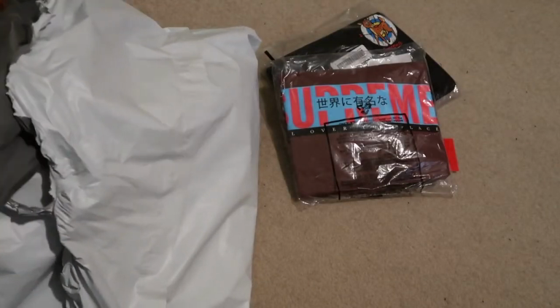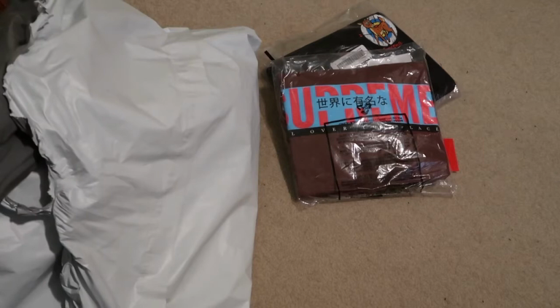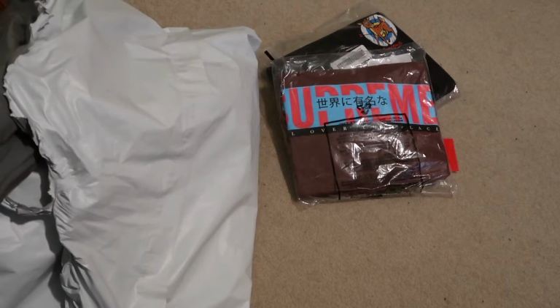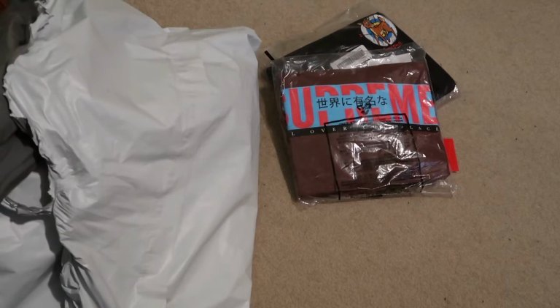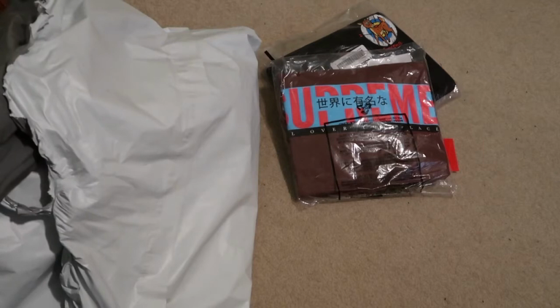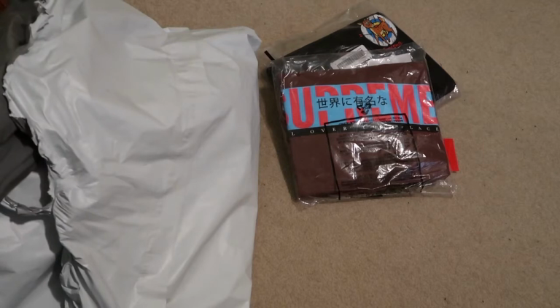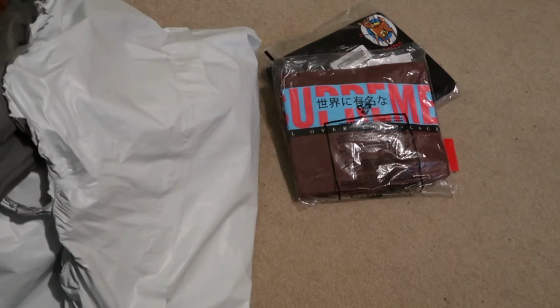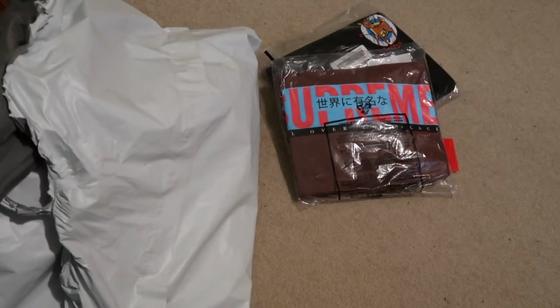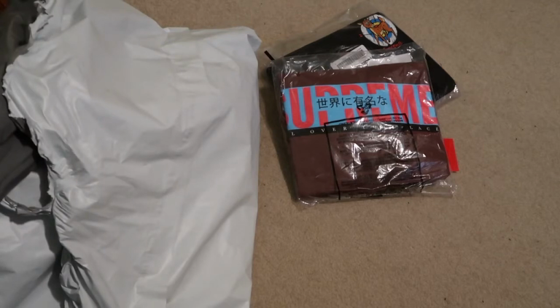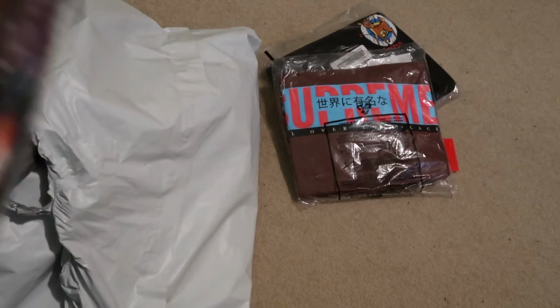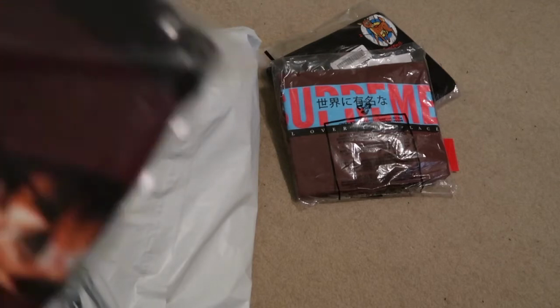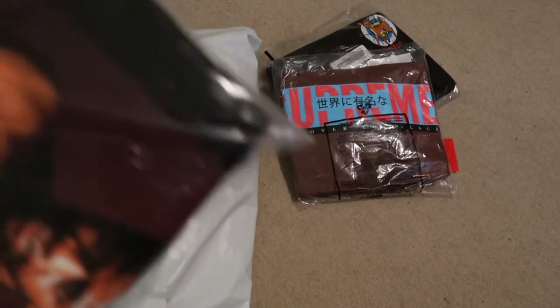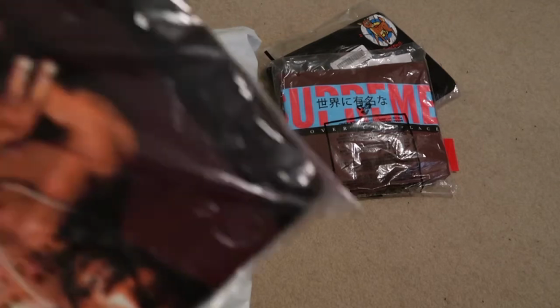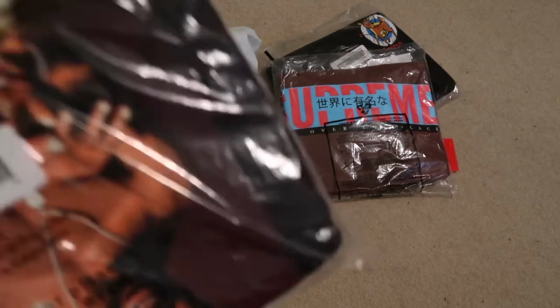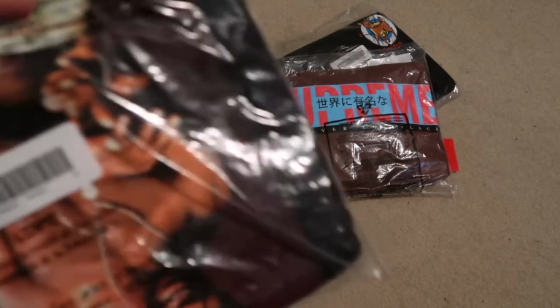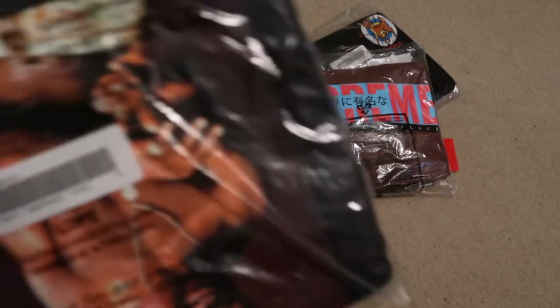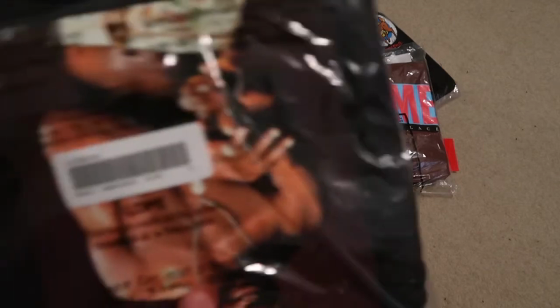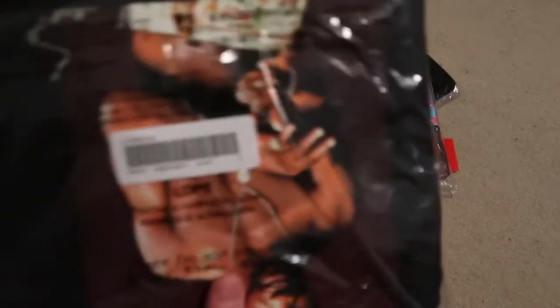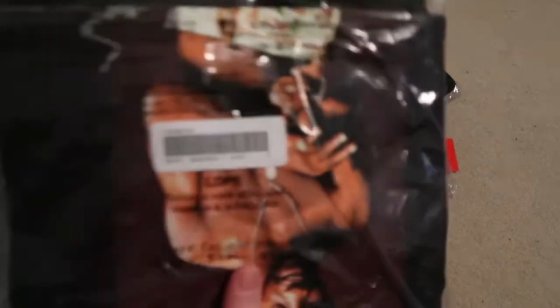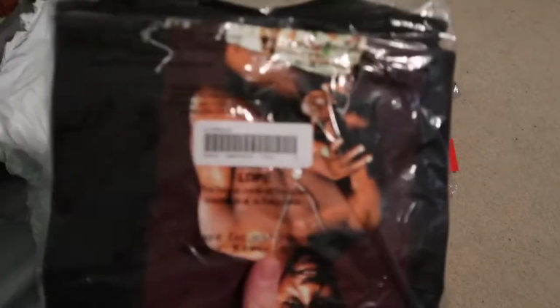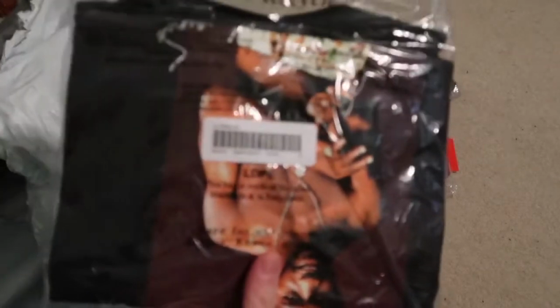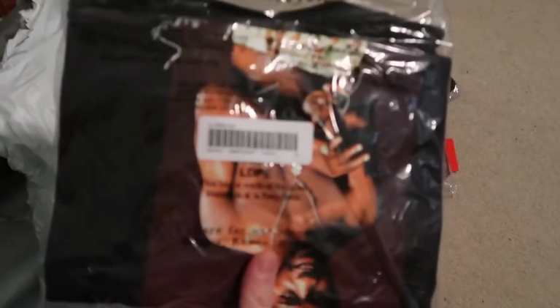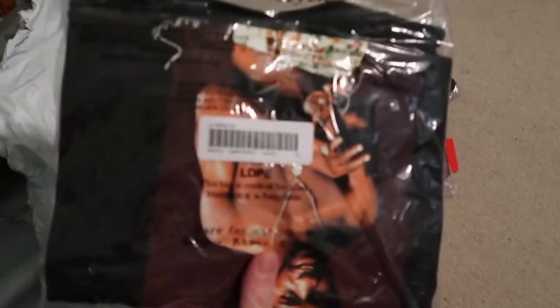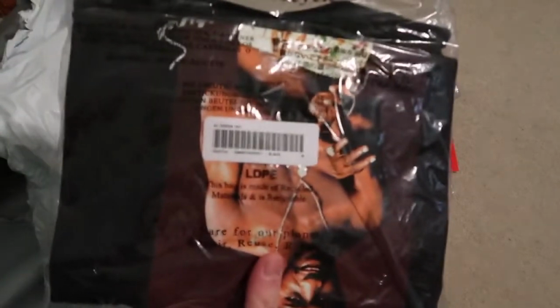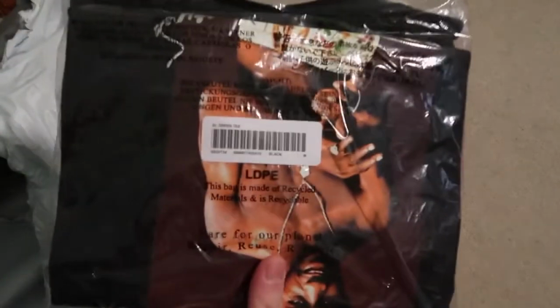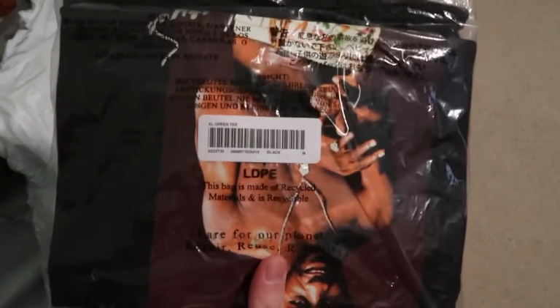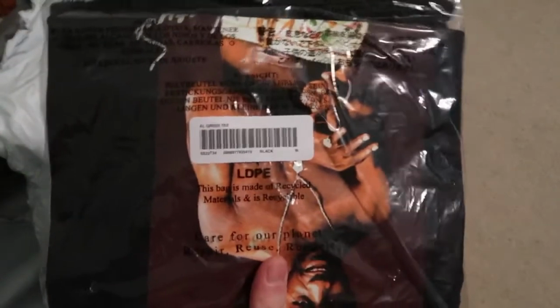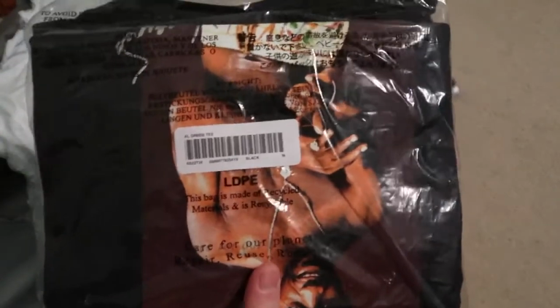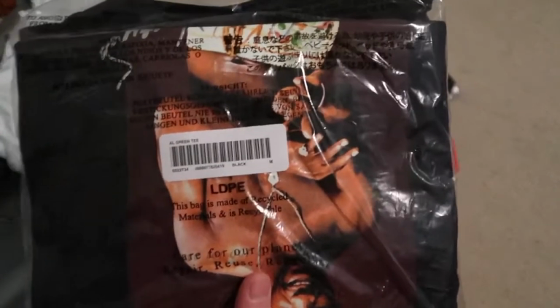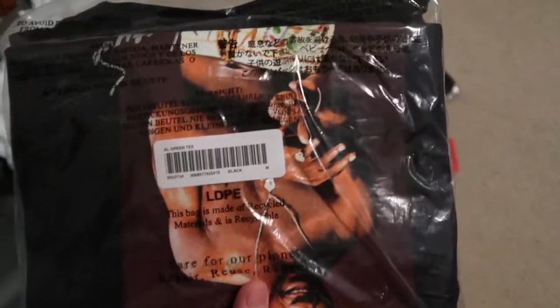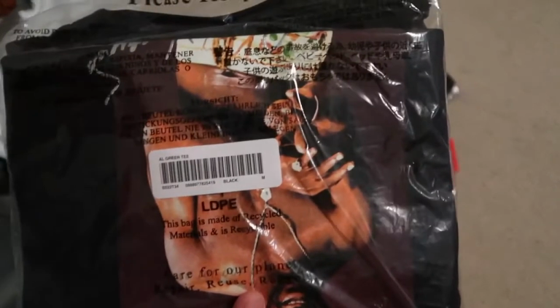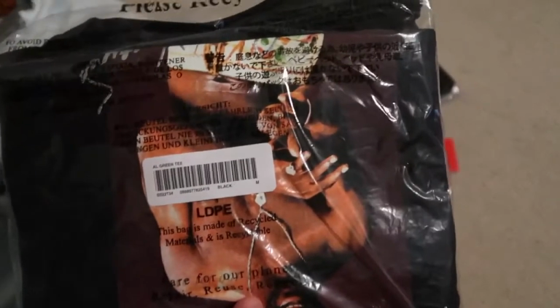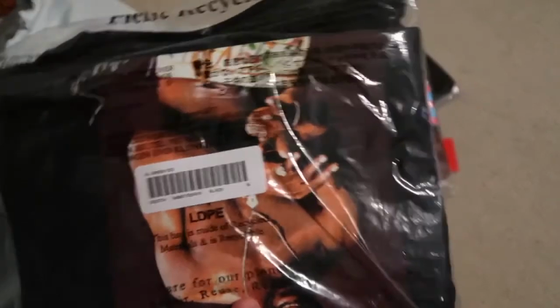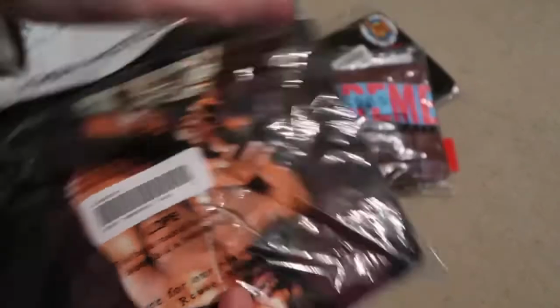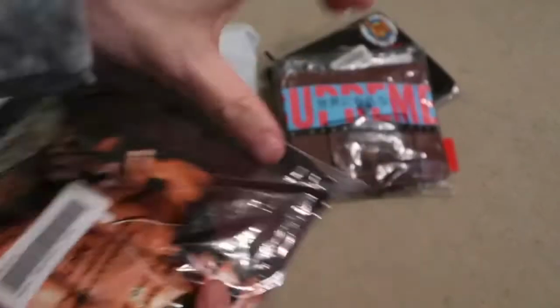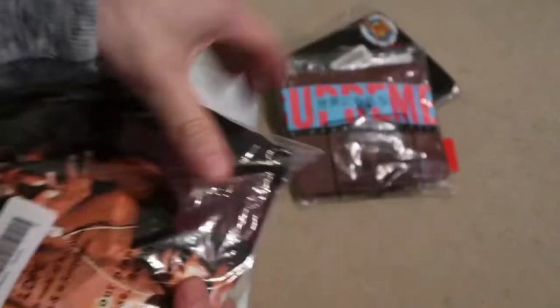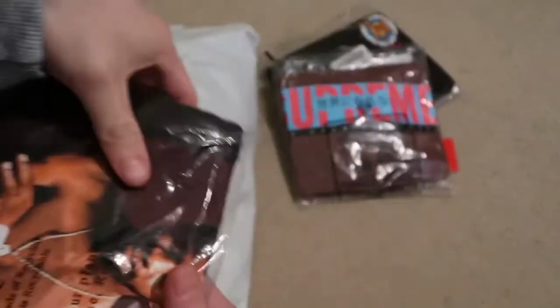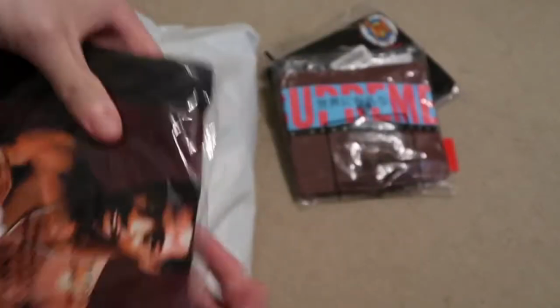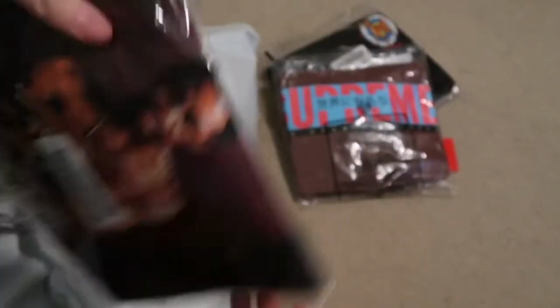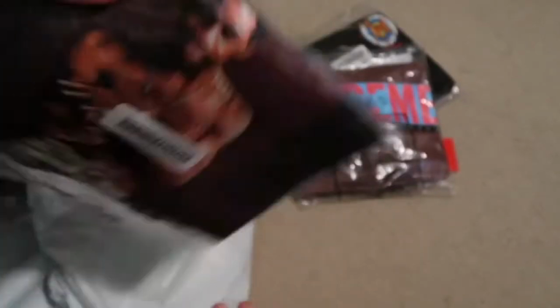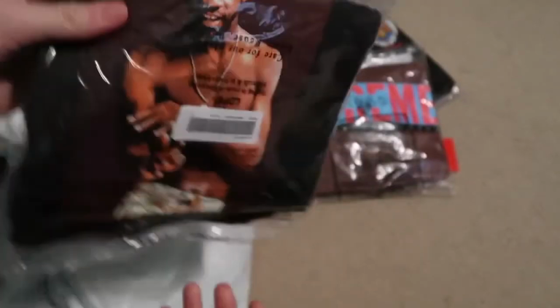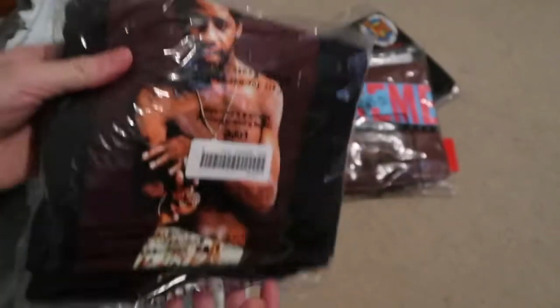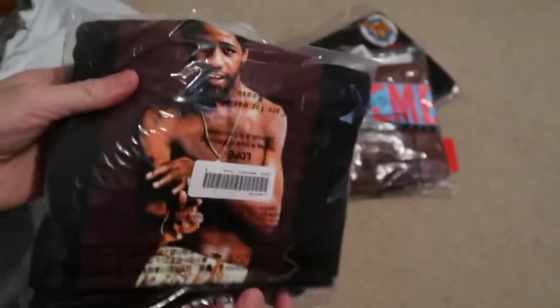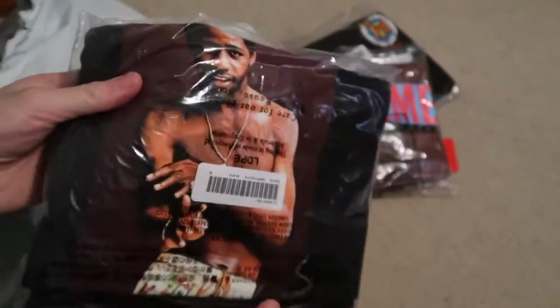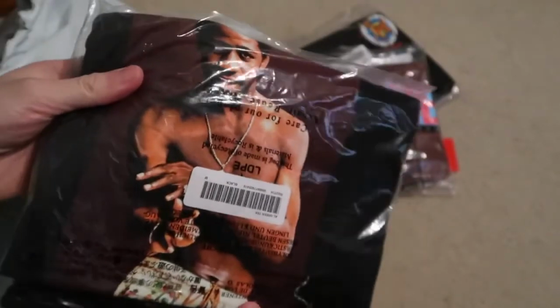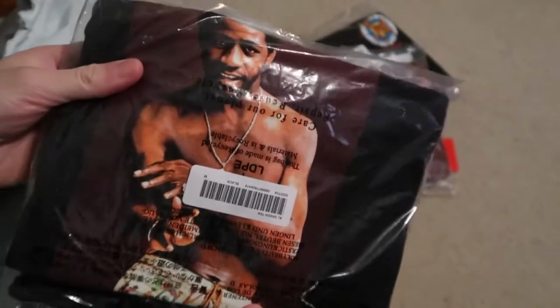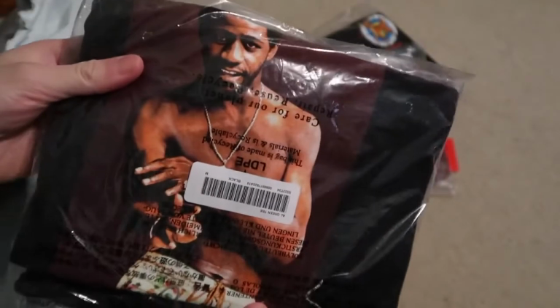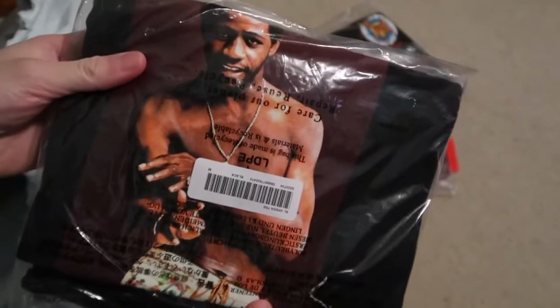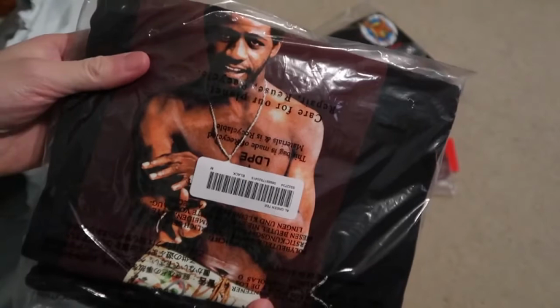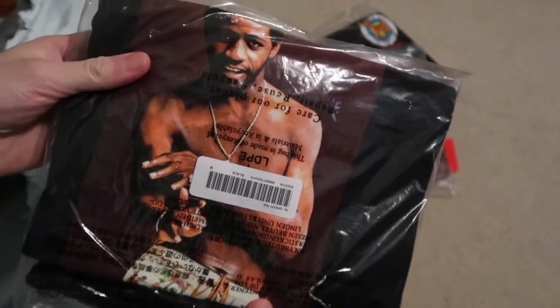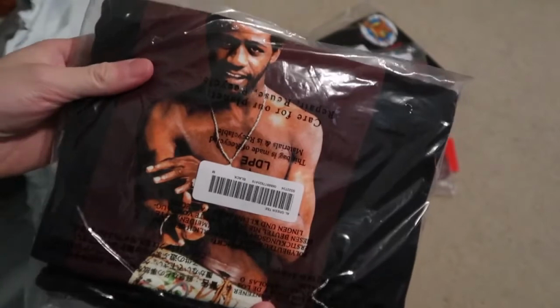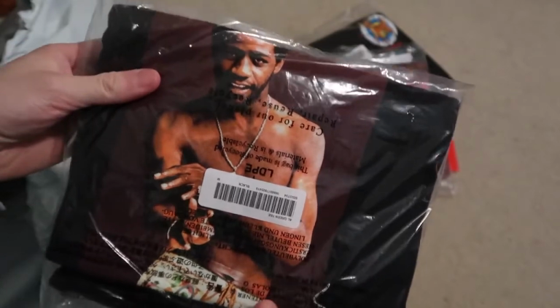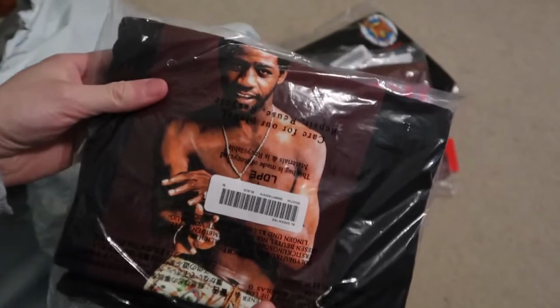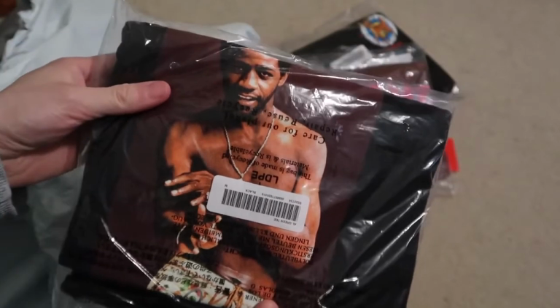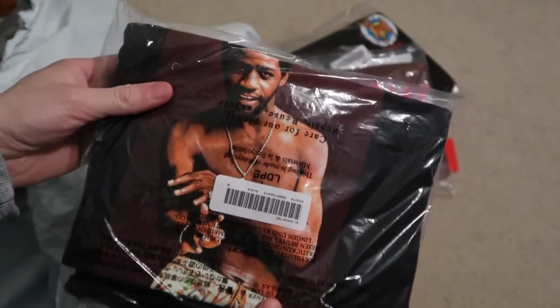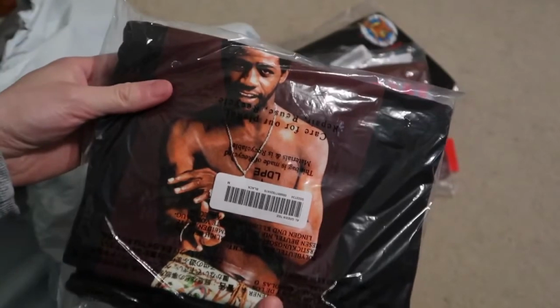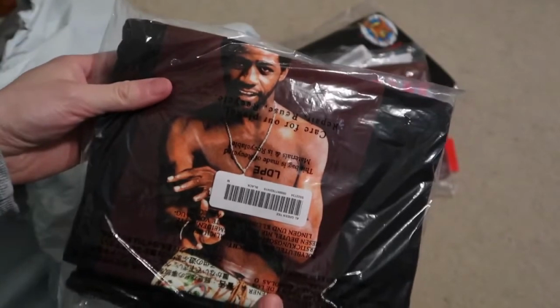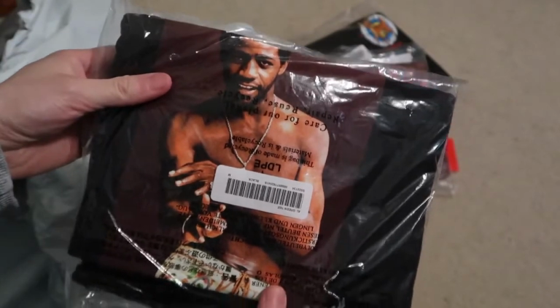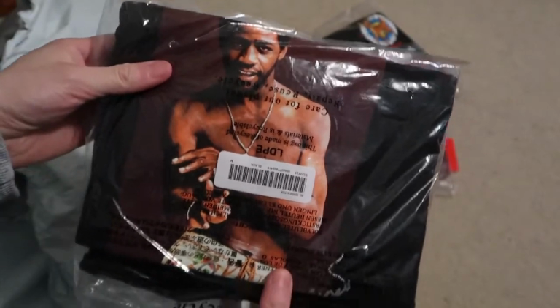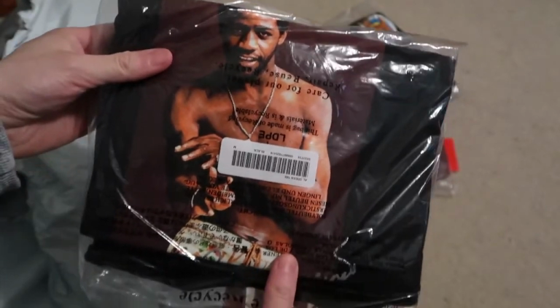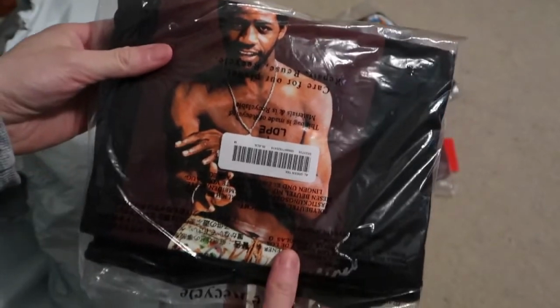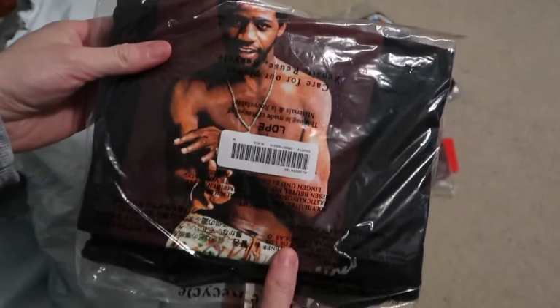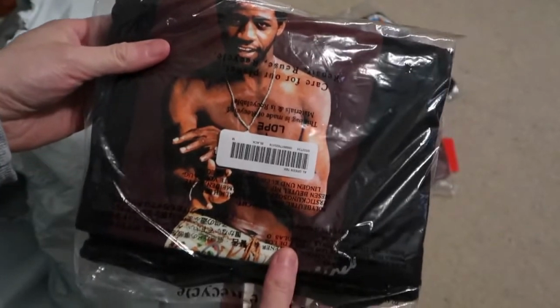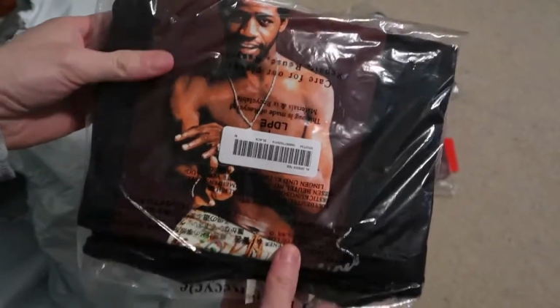There we go. Got the black size medium Al Green tee. There you go.